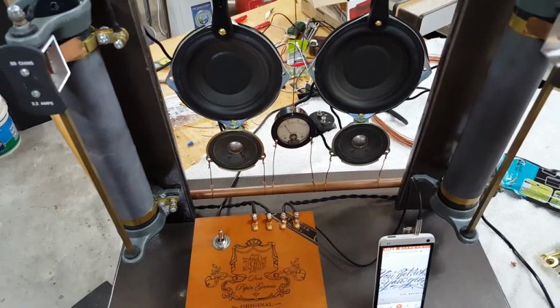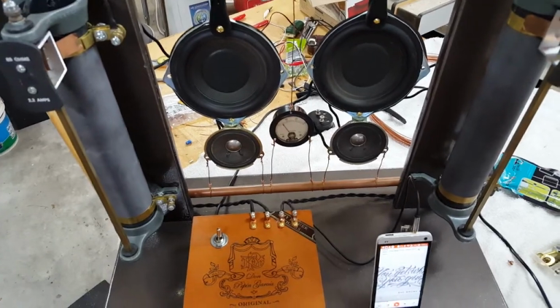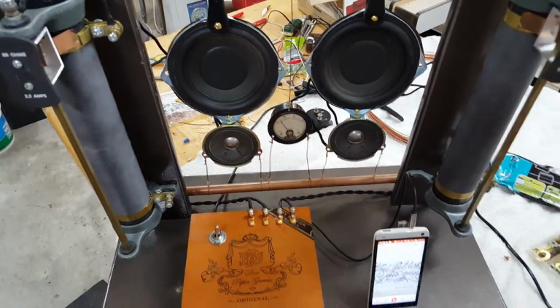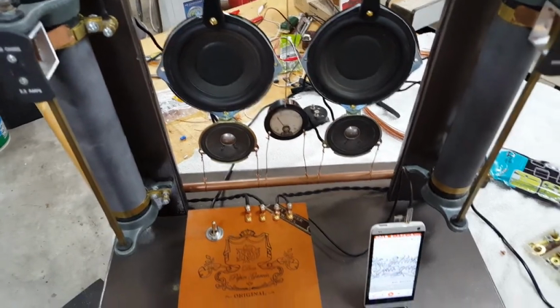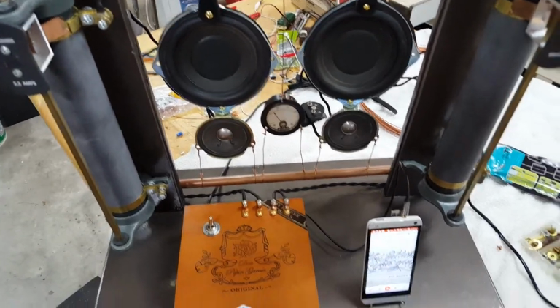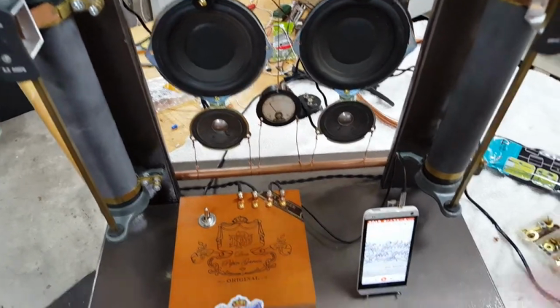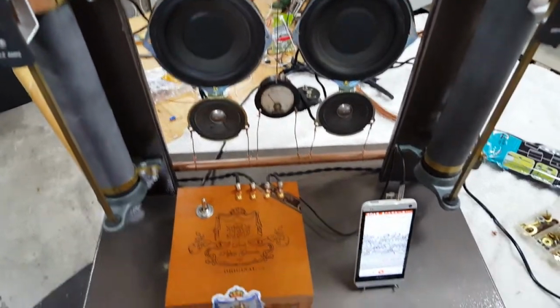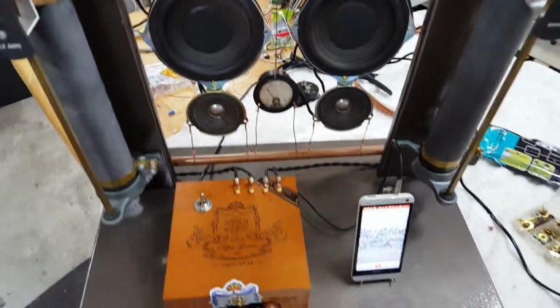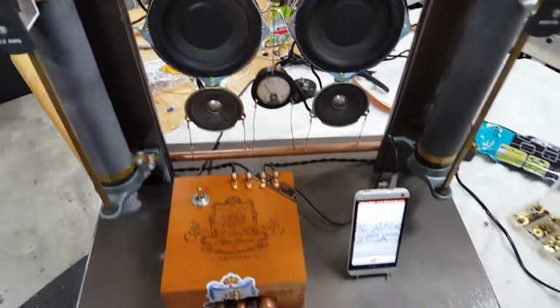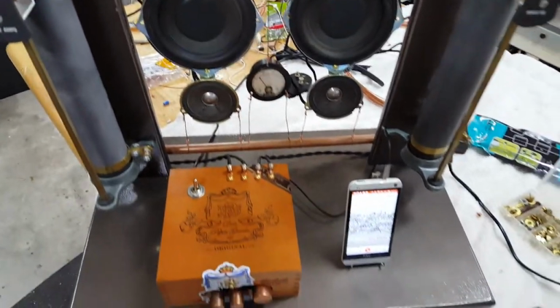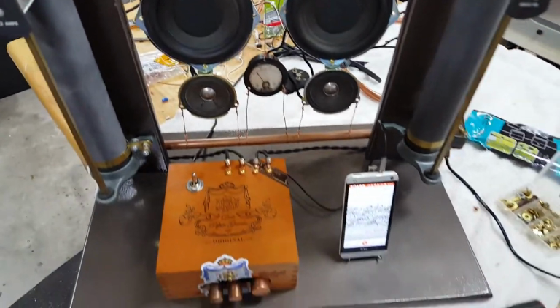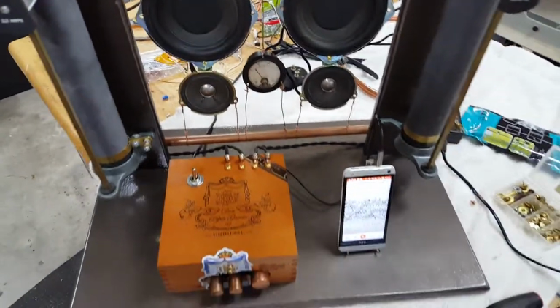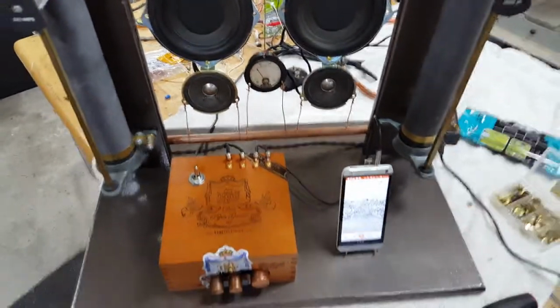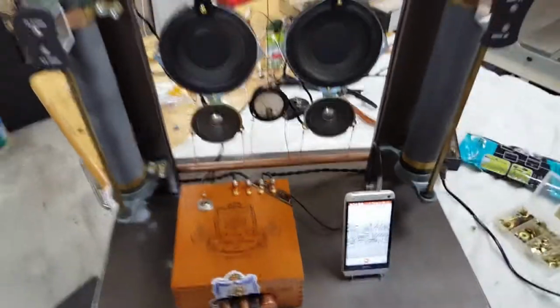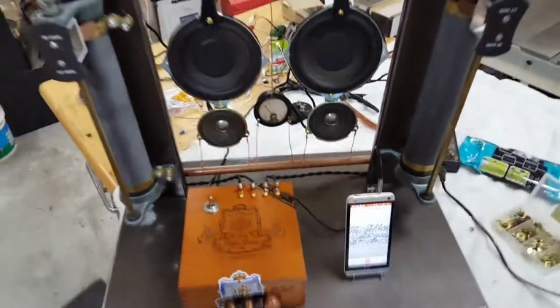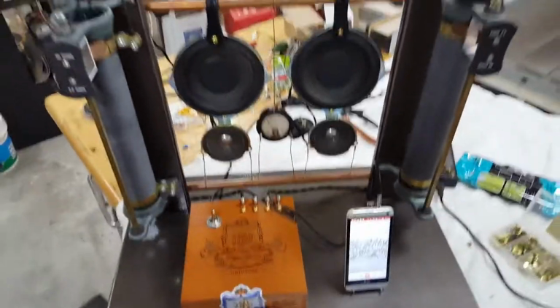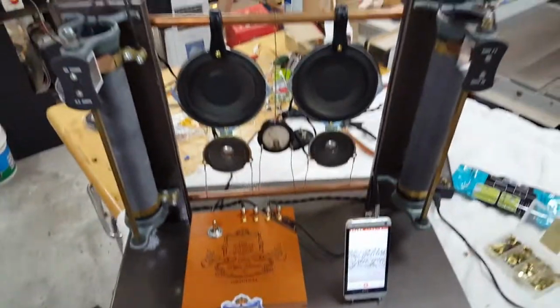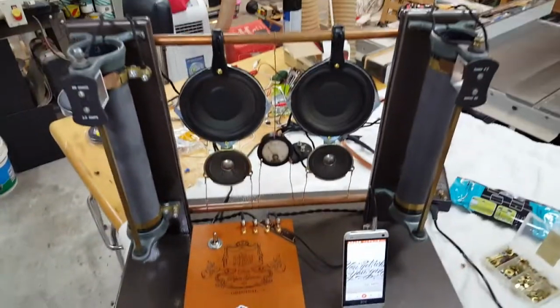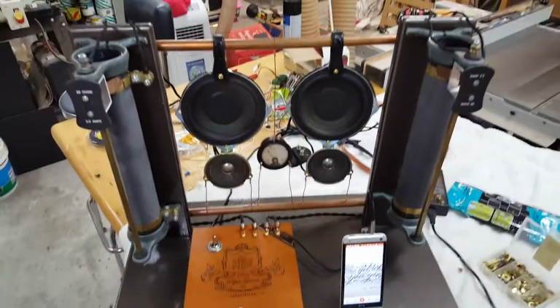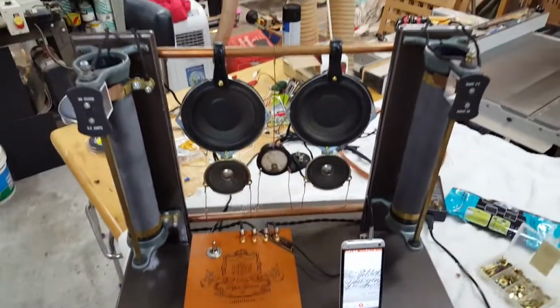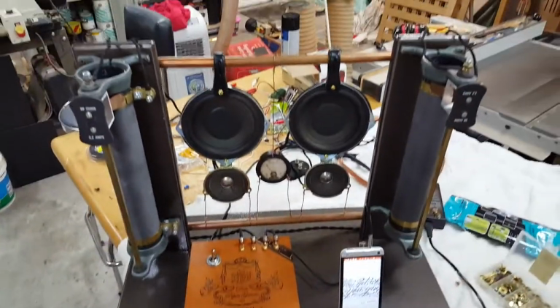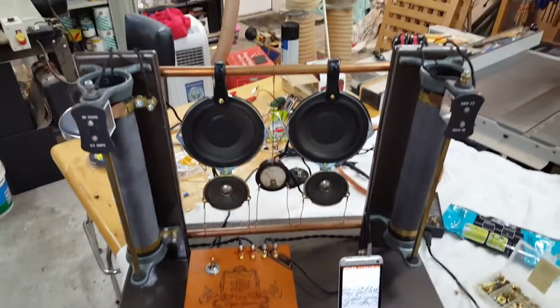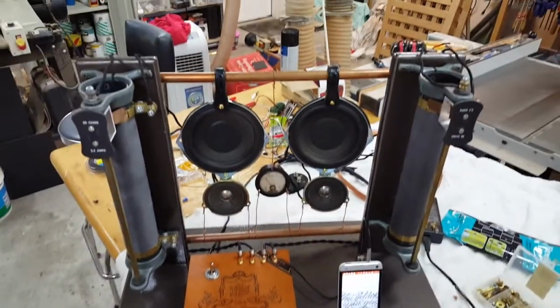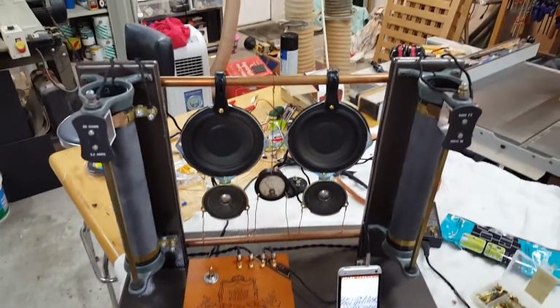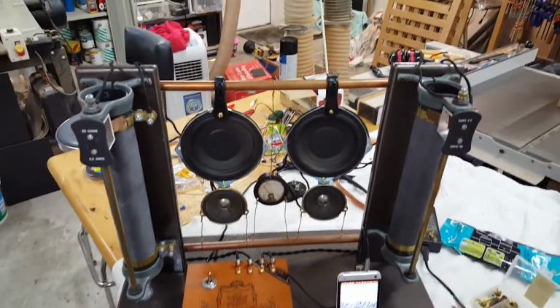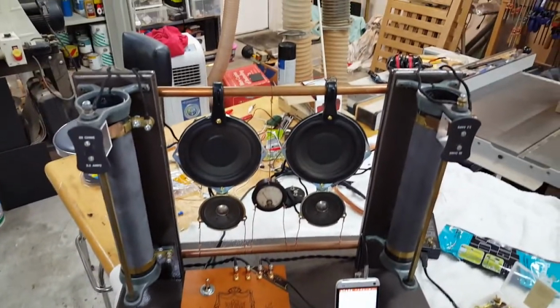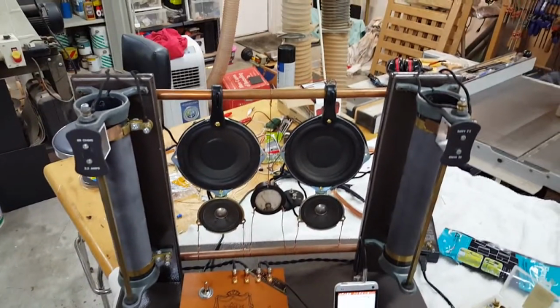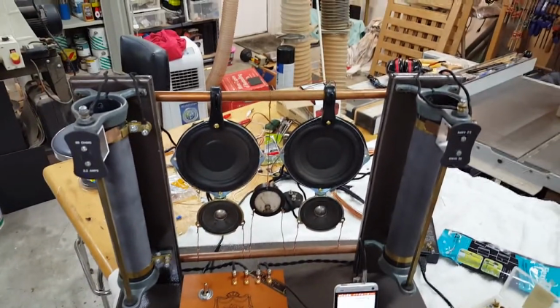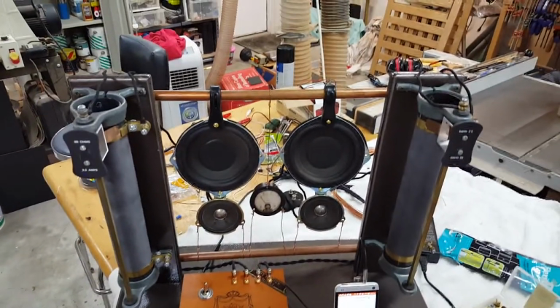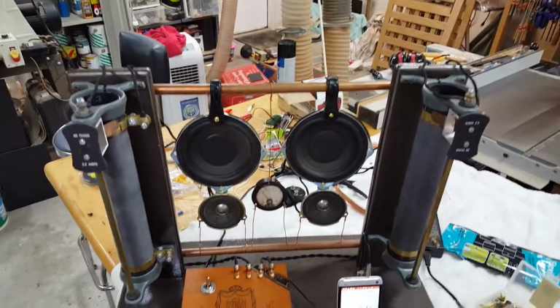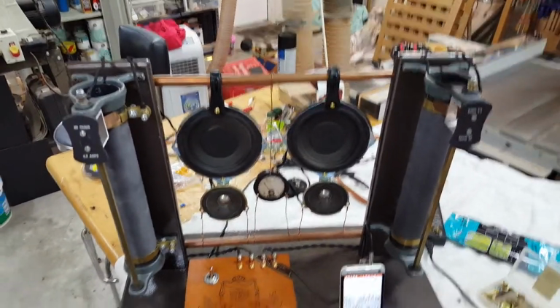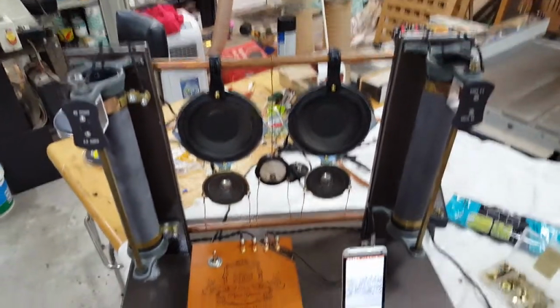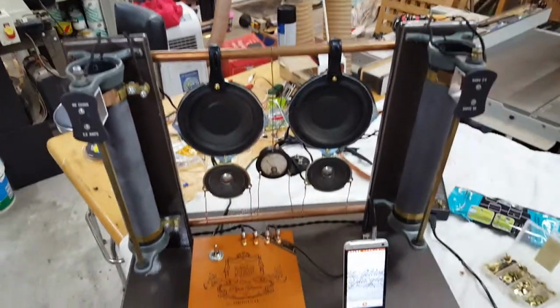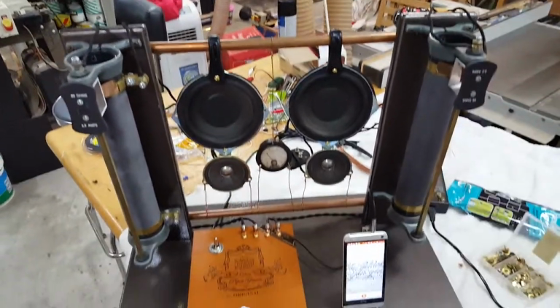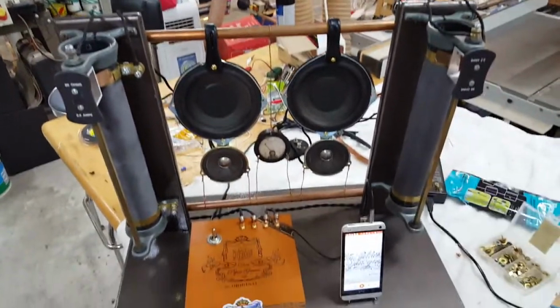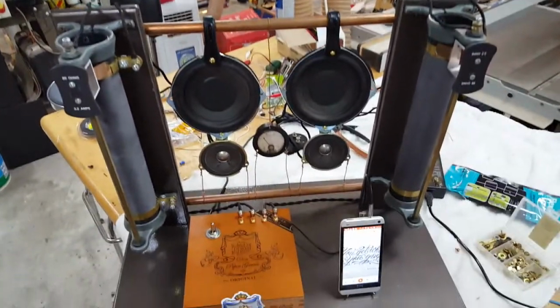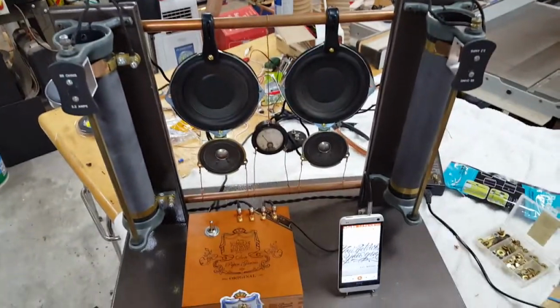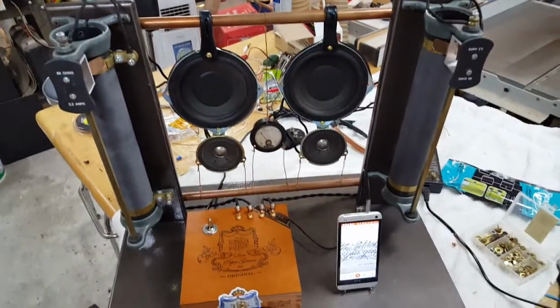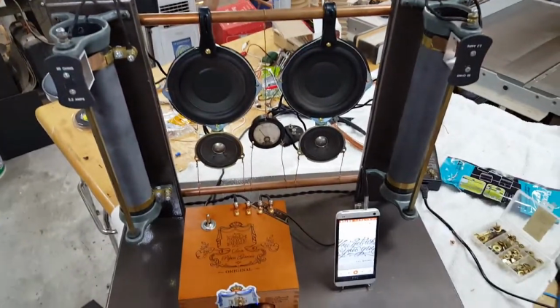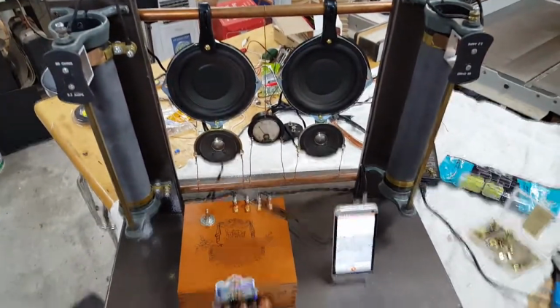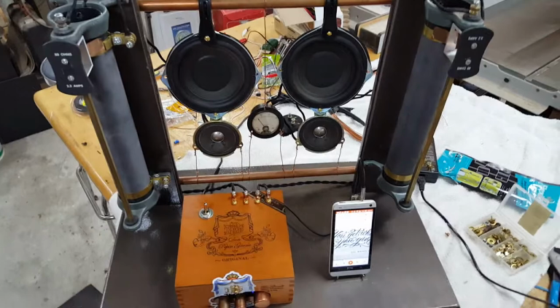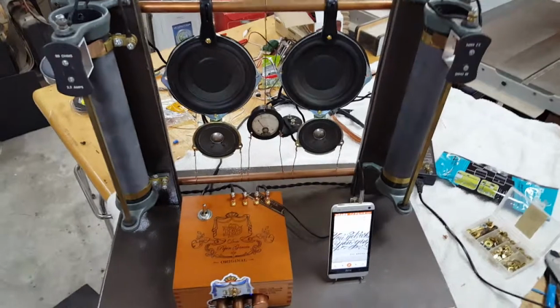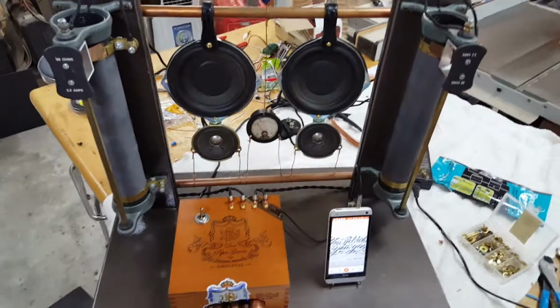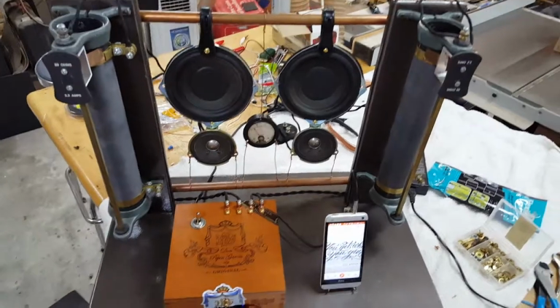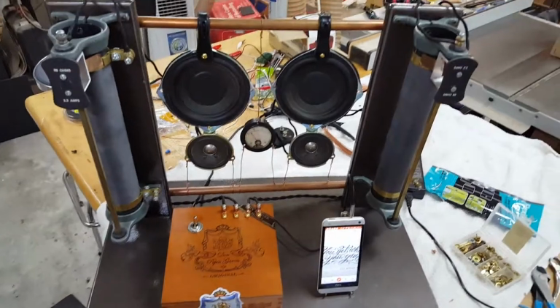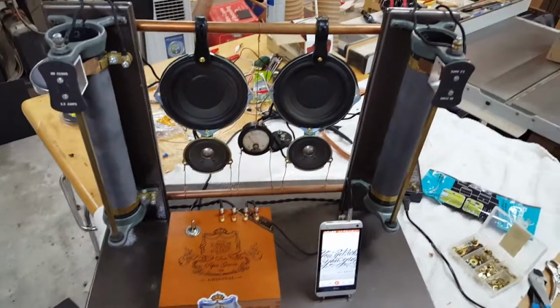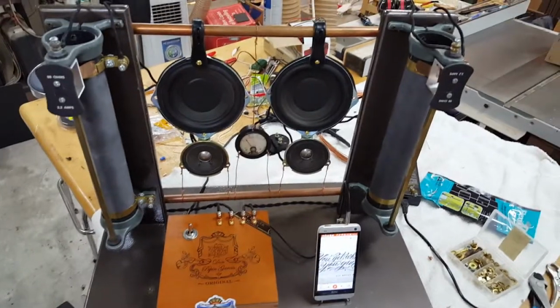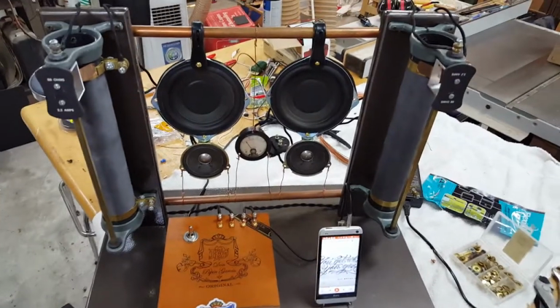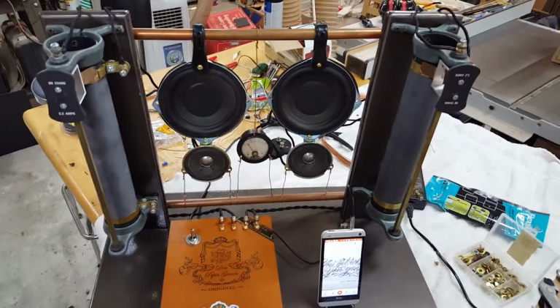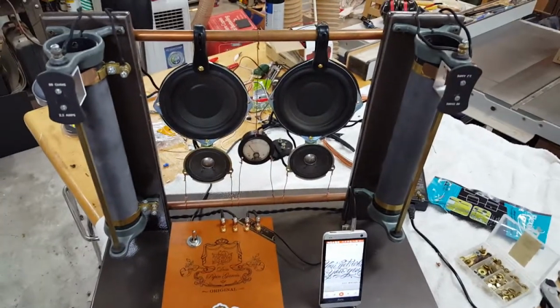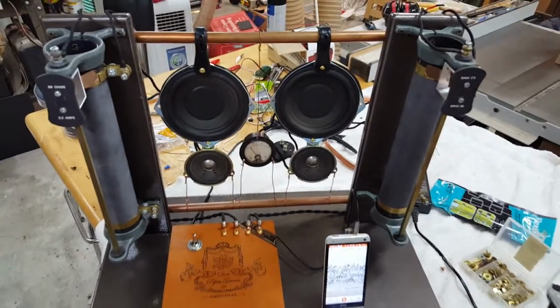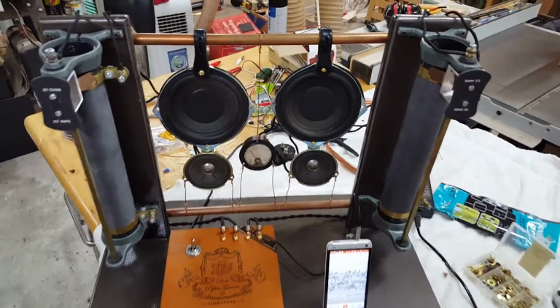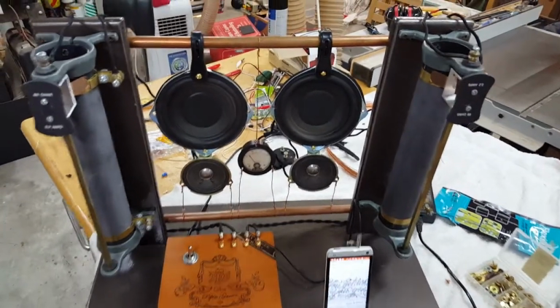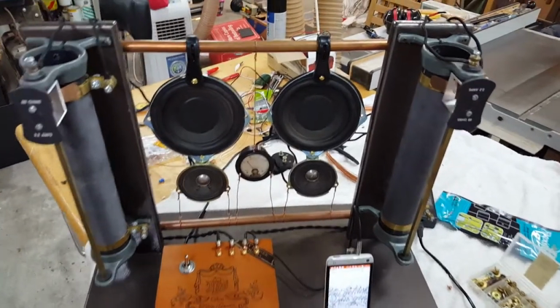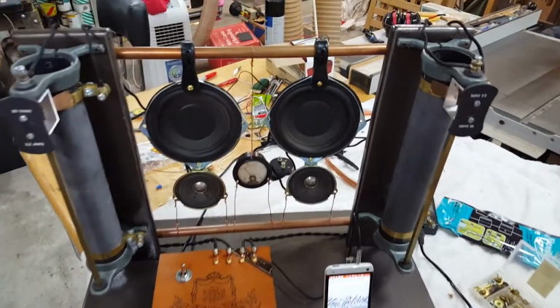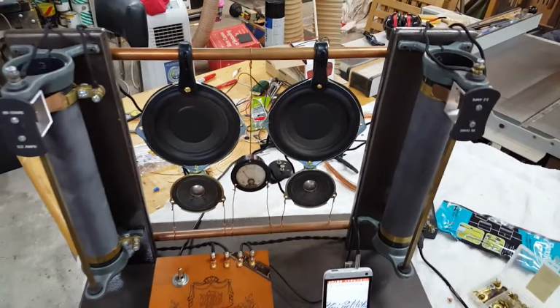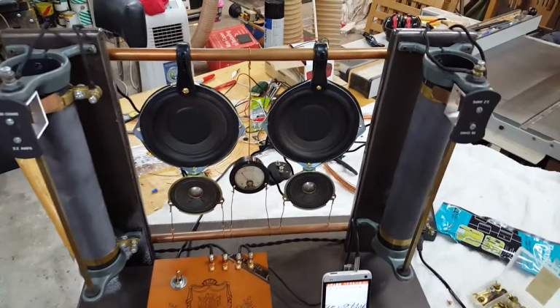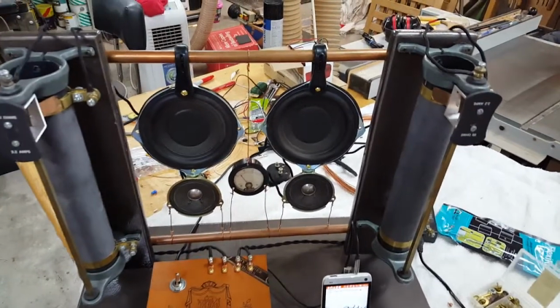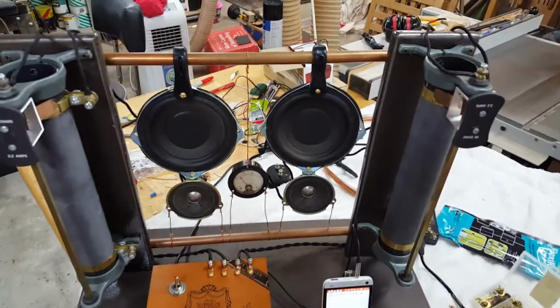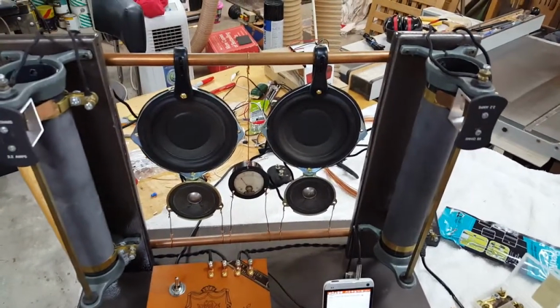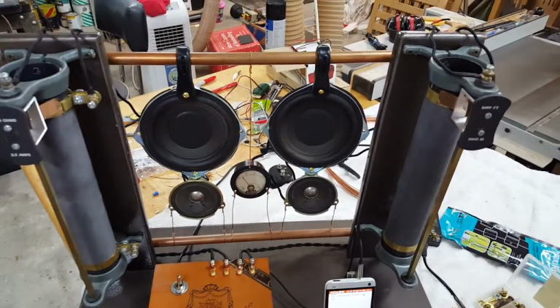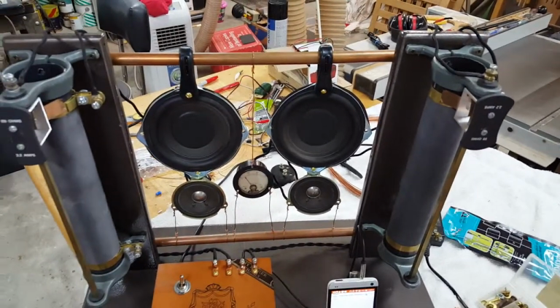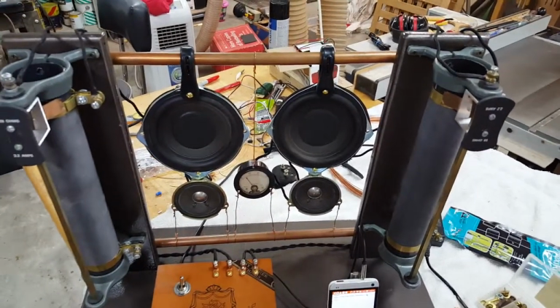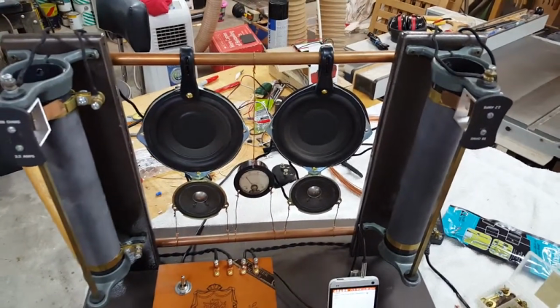So there you have it — the world's most complicated MP3 player. I think it's pretty cool.